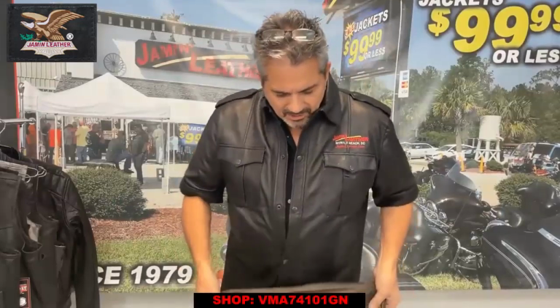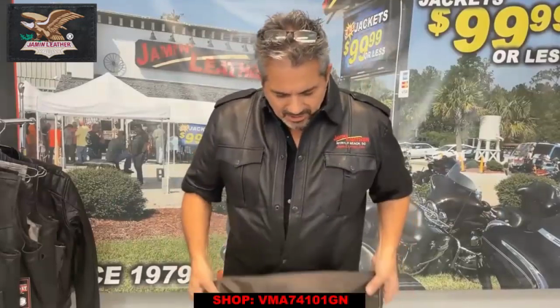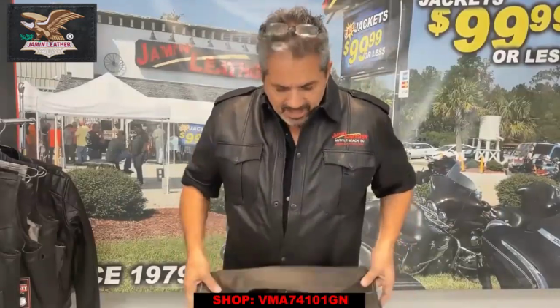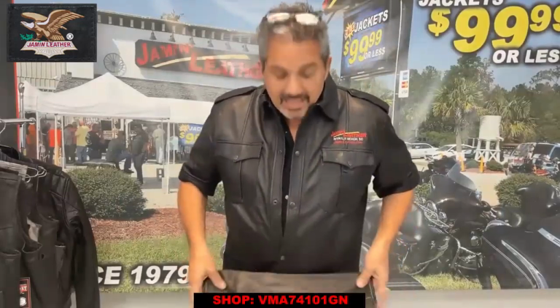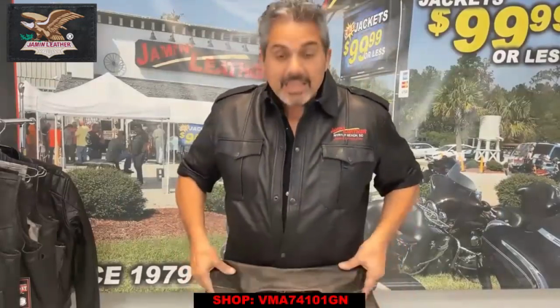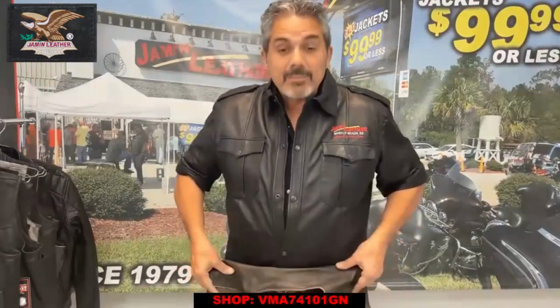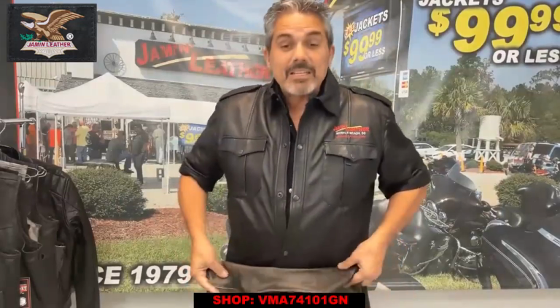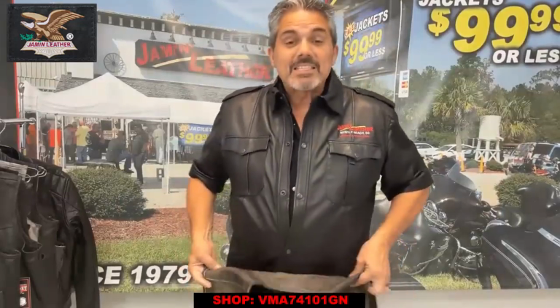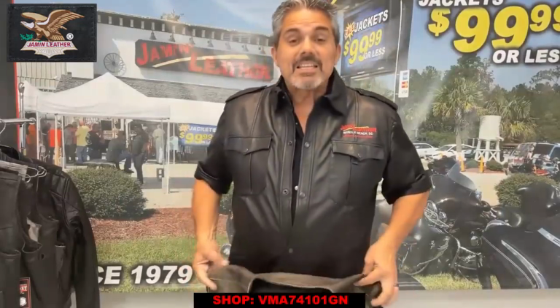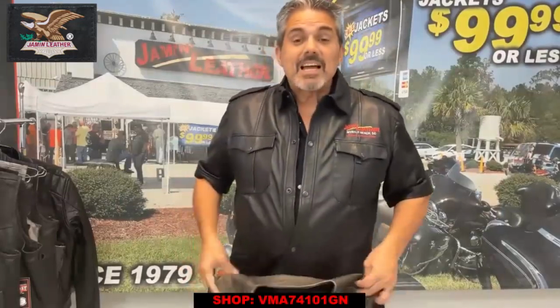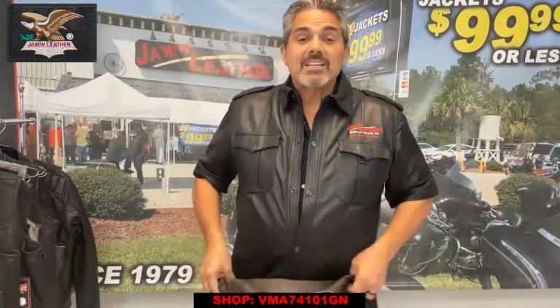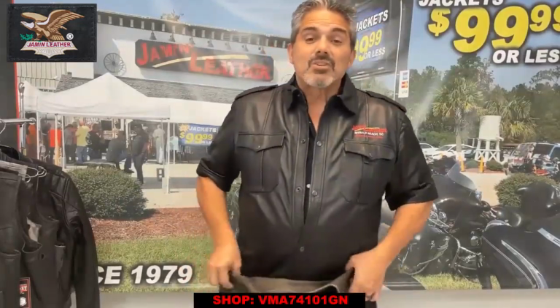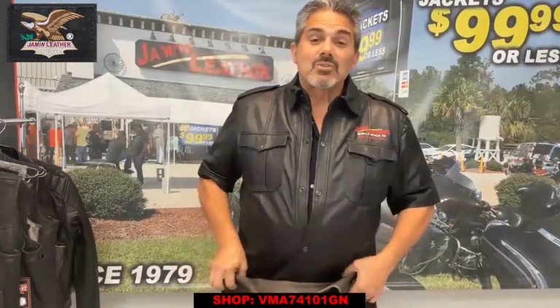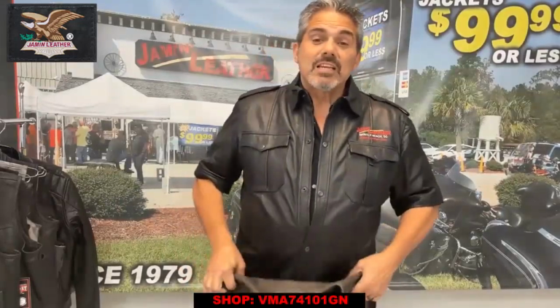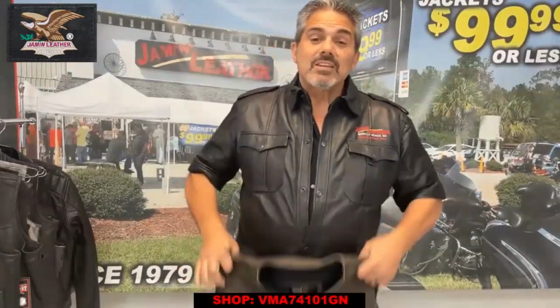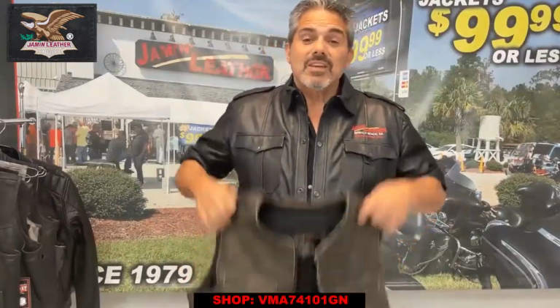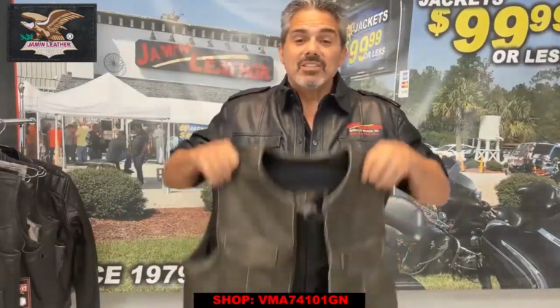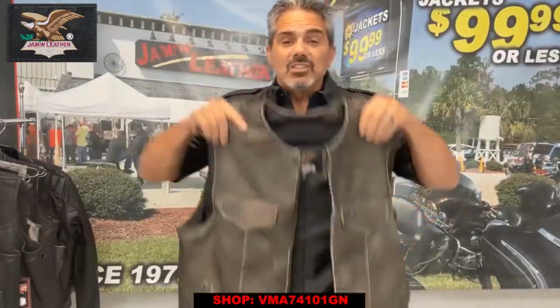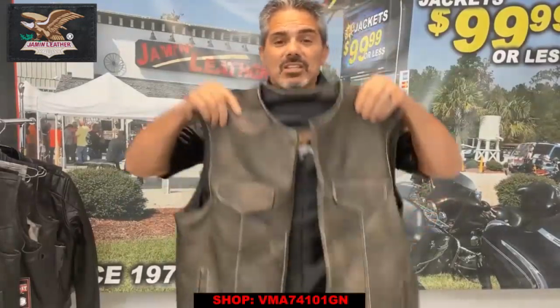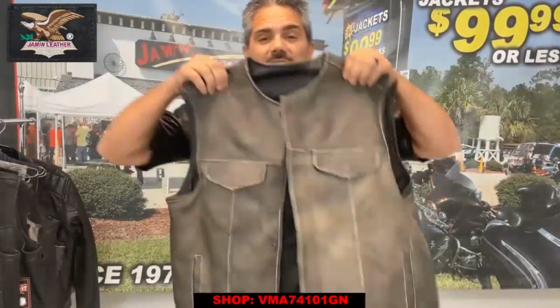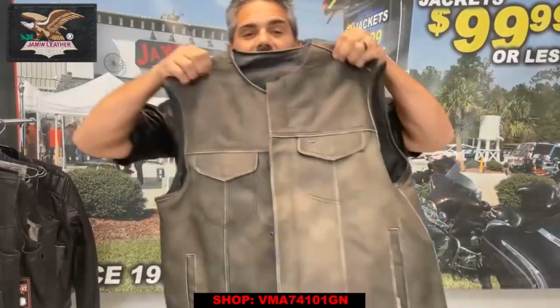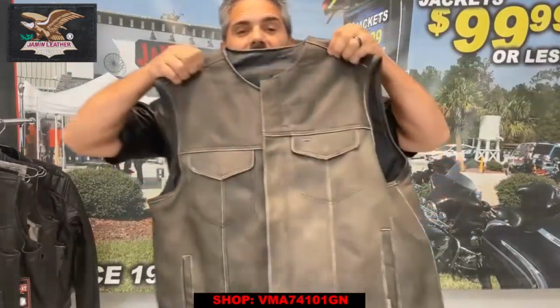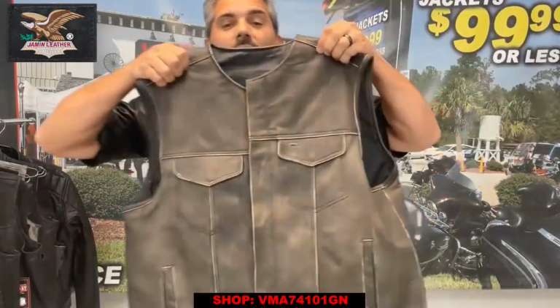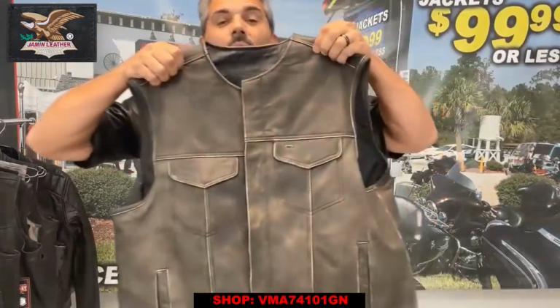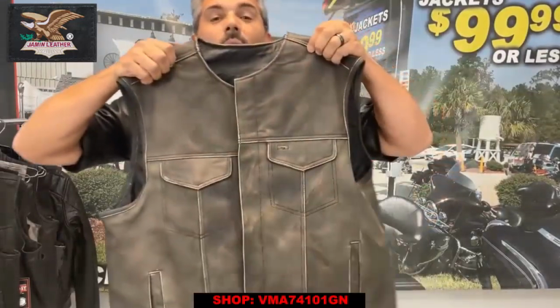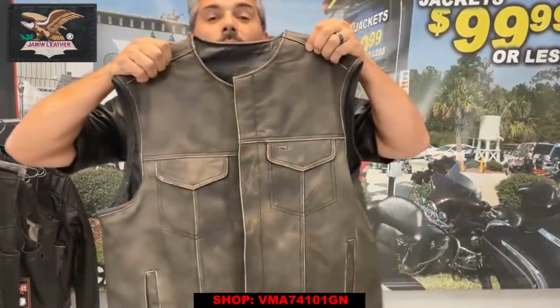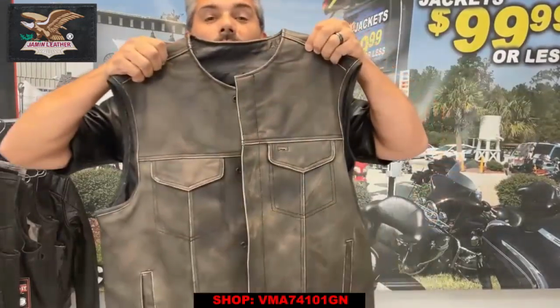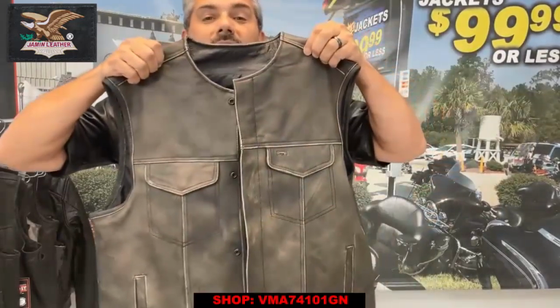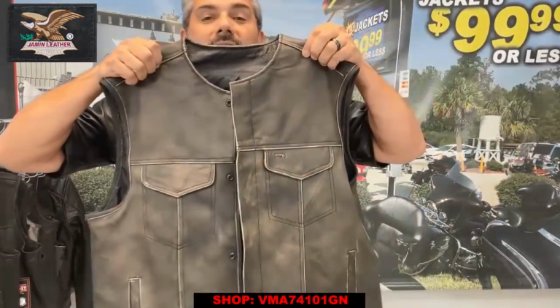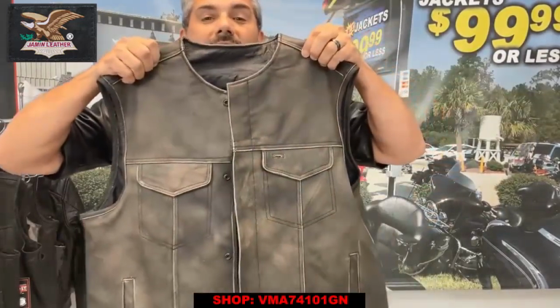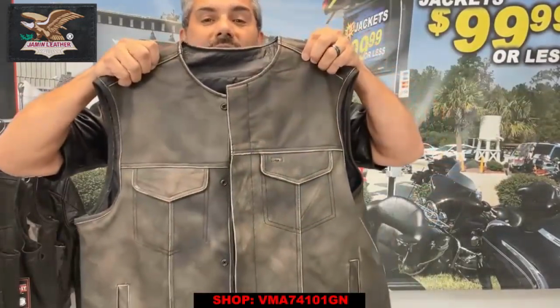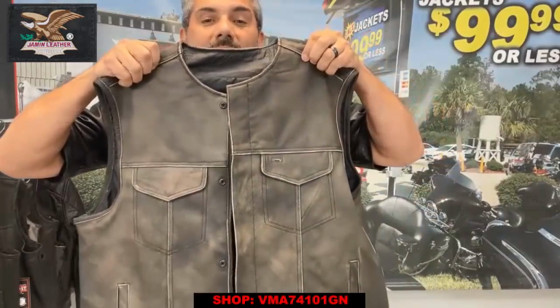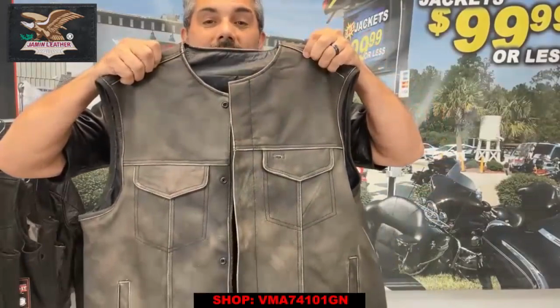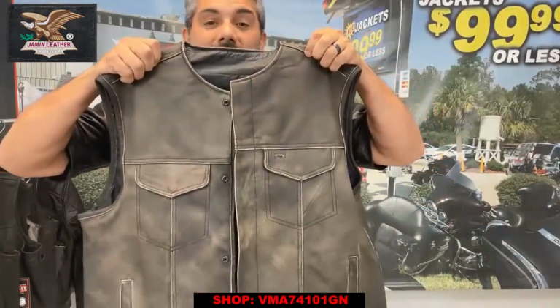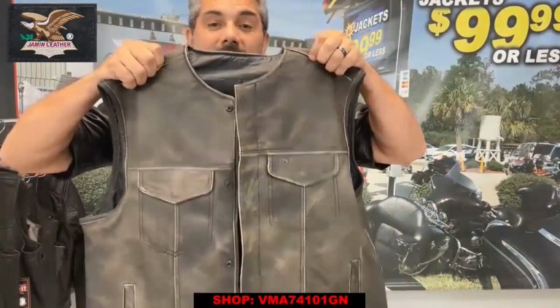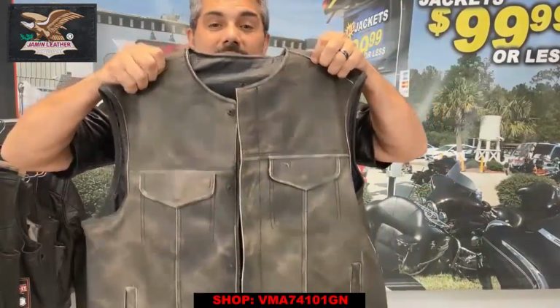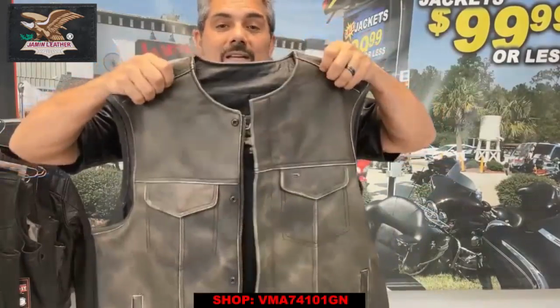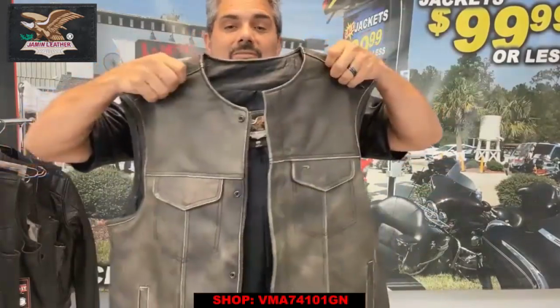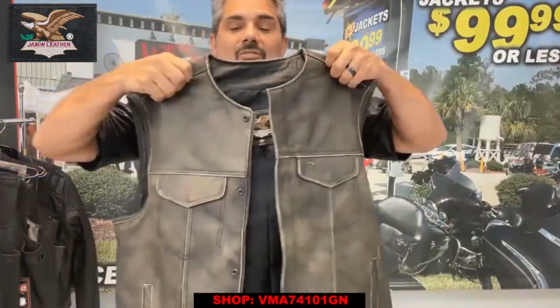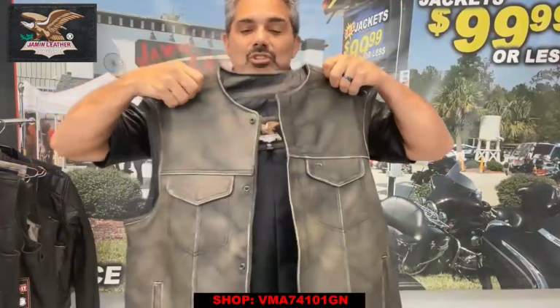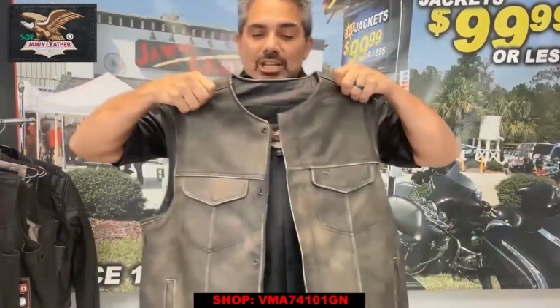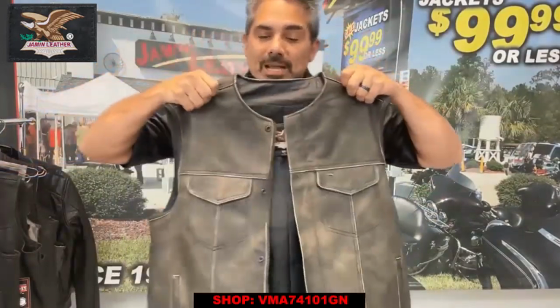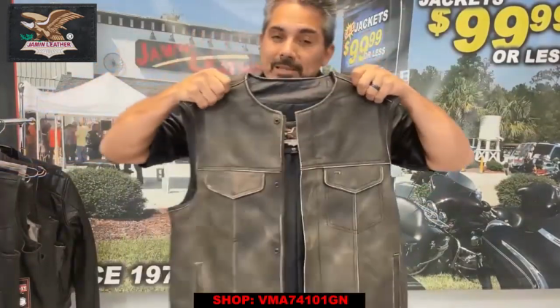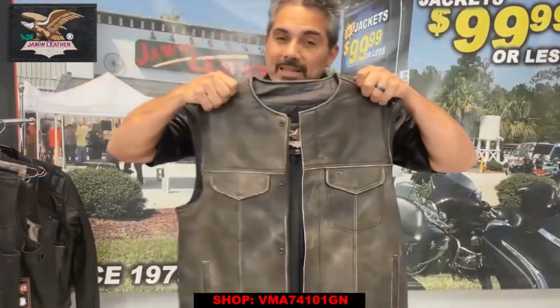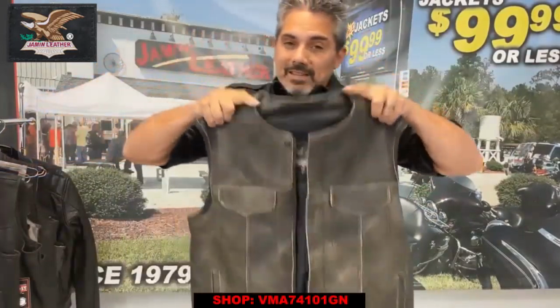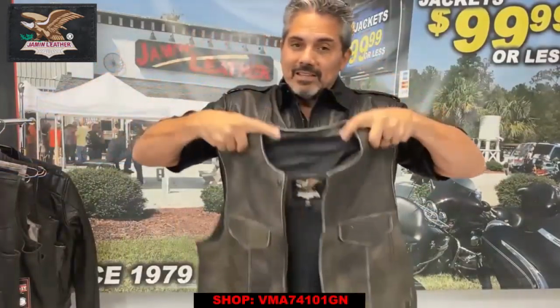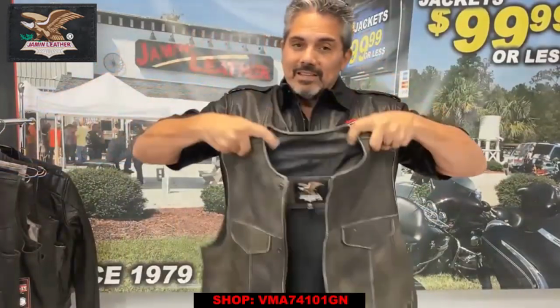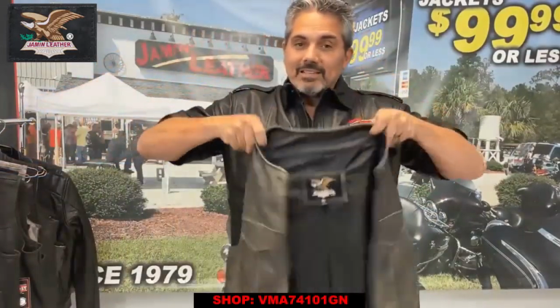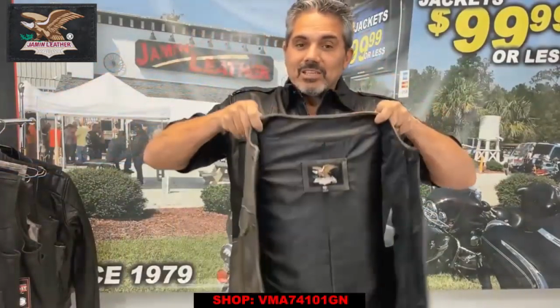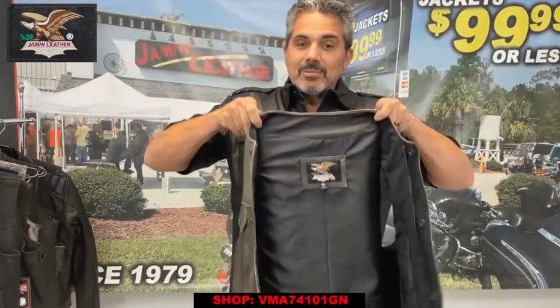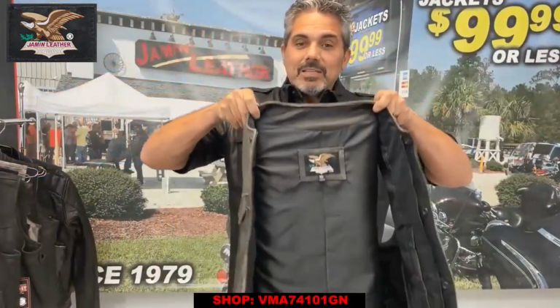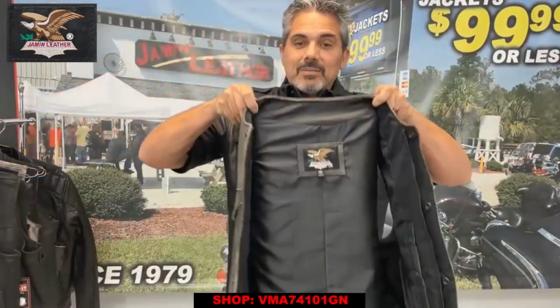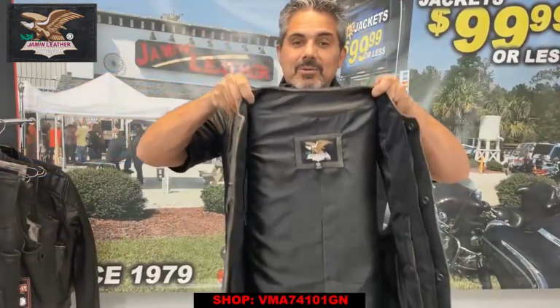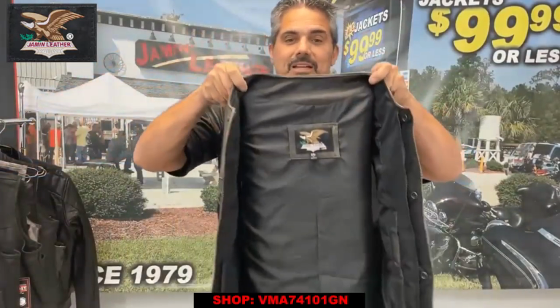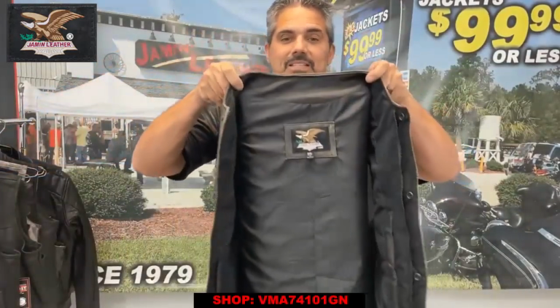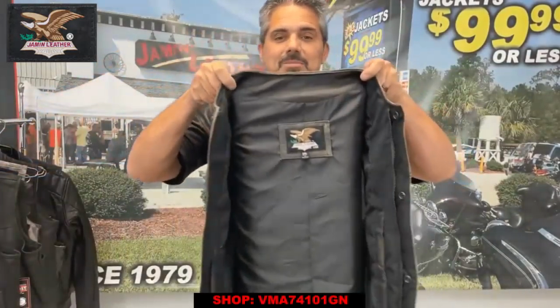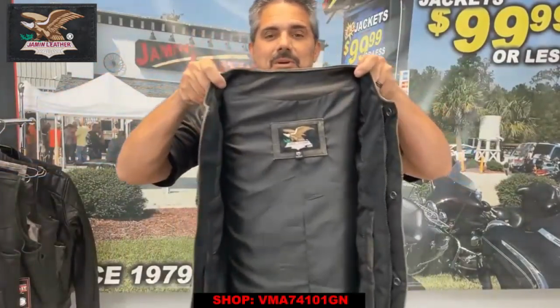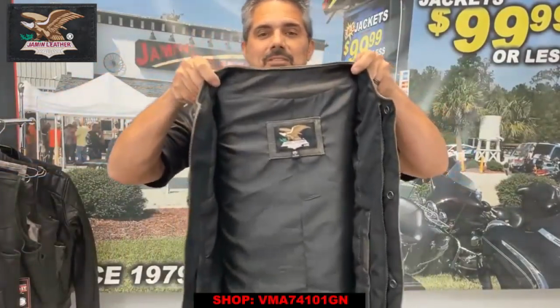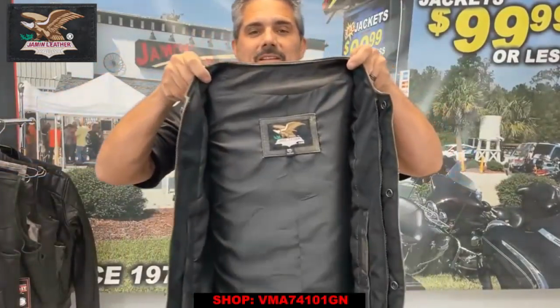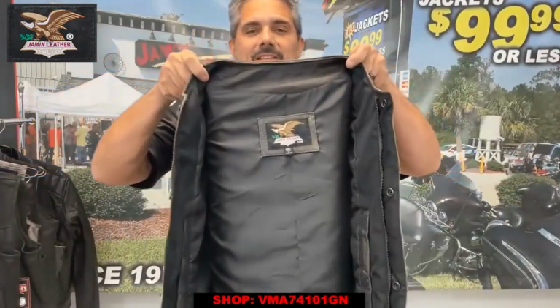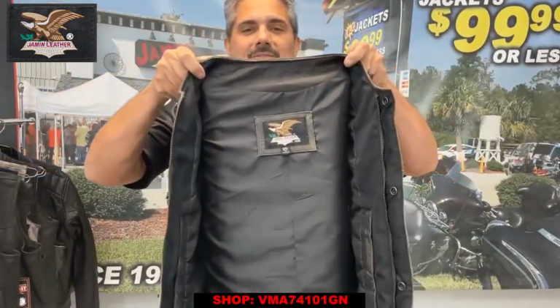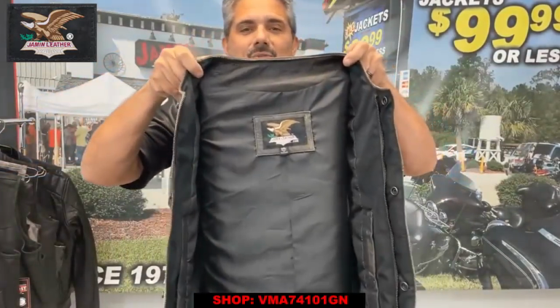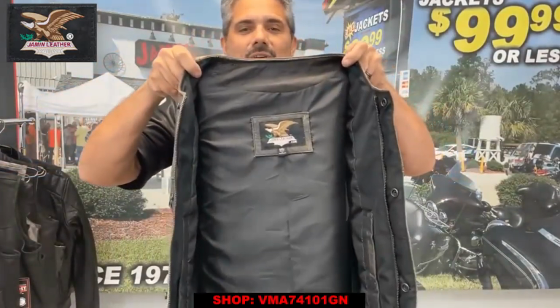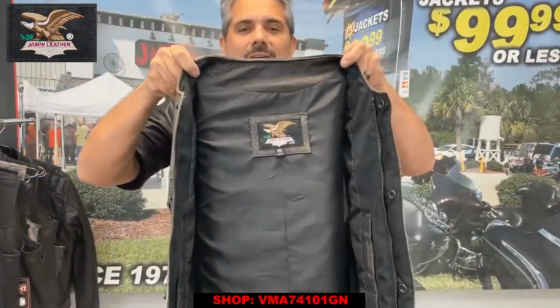Great vest for the price, antique brown color, limited stock — so take advantage of the deal while we still have it. Made by Jamin Leather — that's the brand right there for you. Come to Jamin Leather.